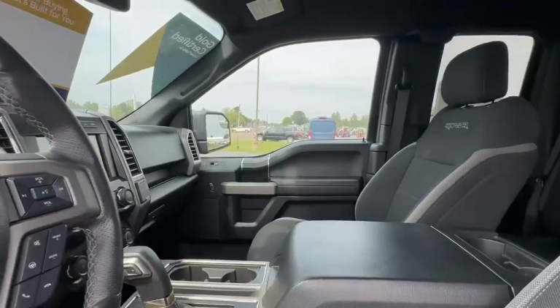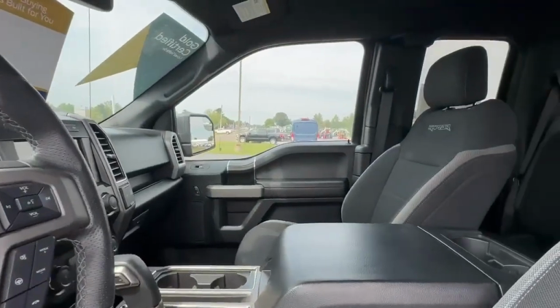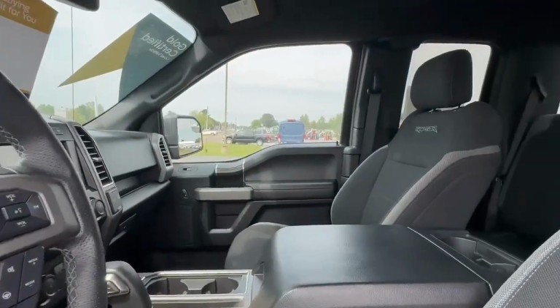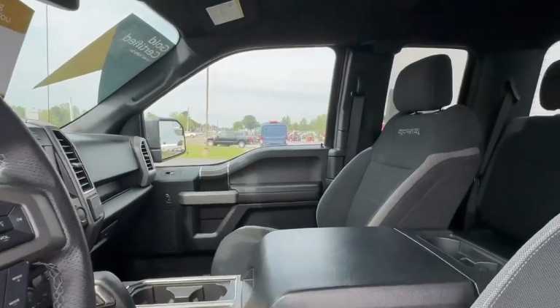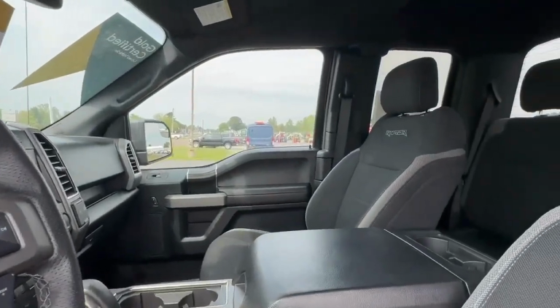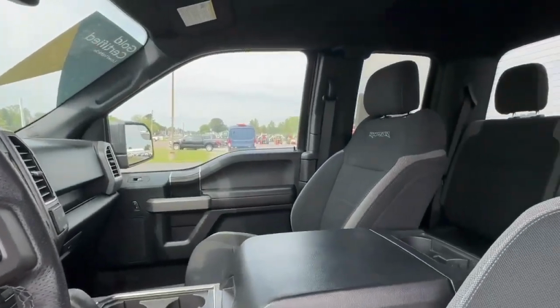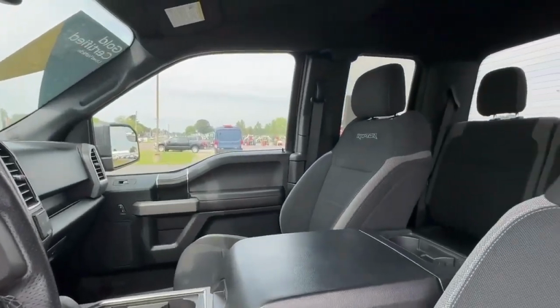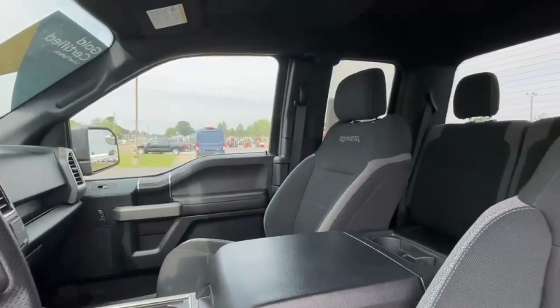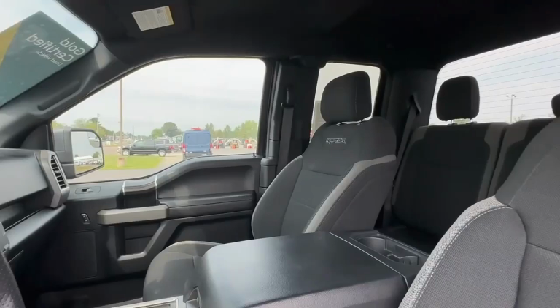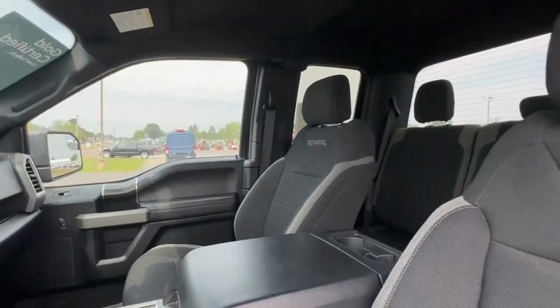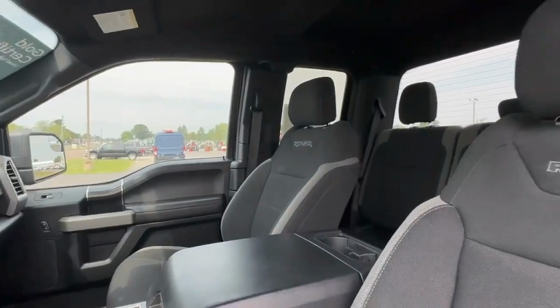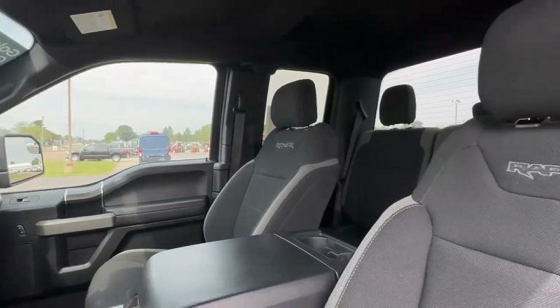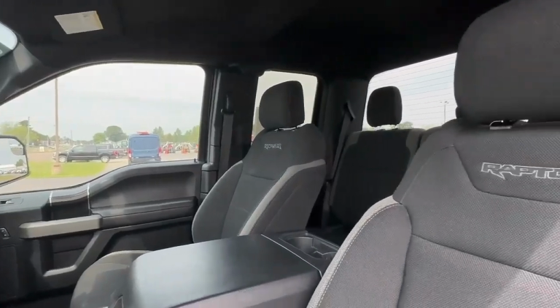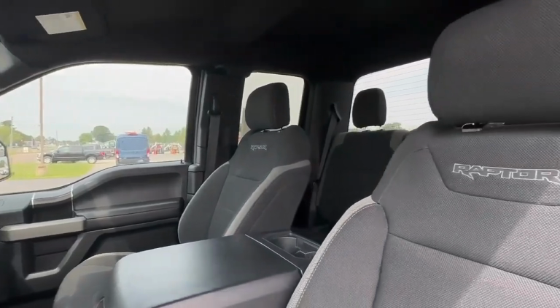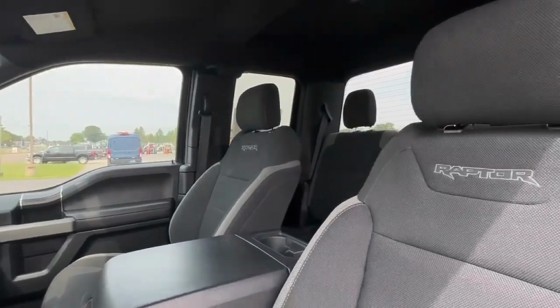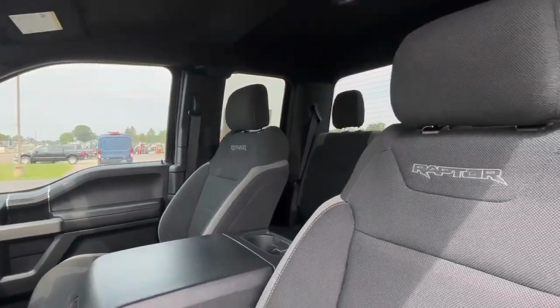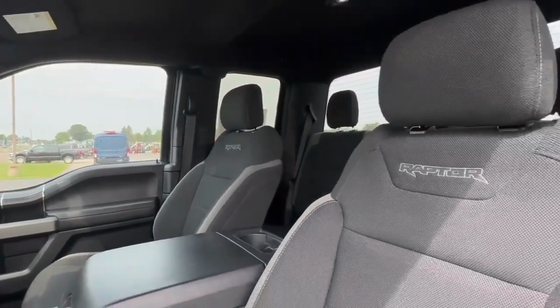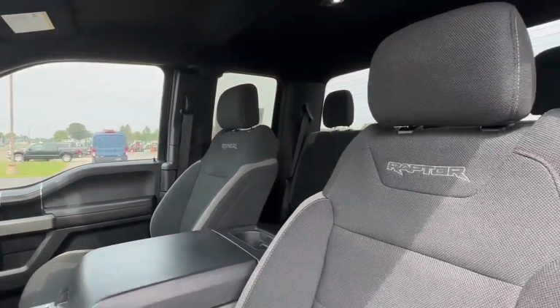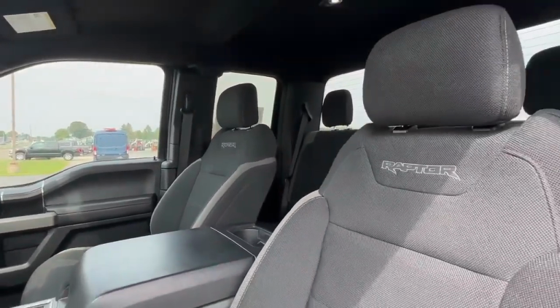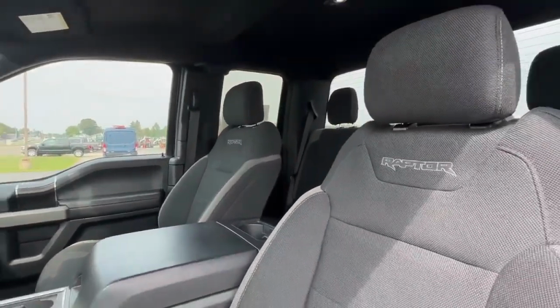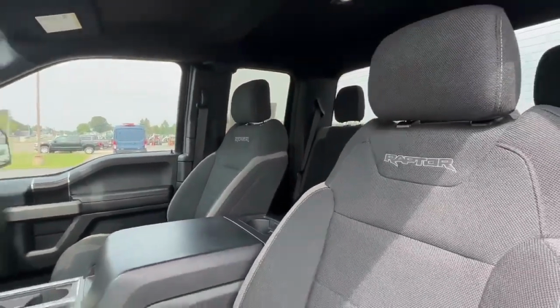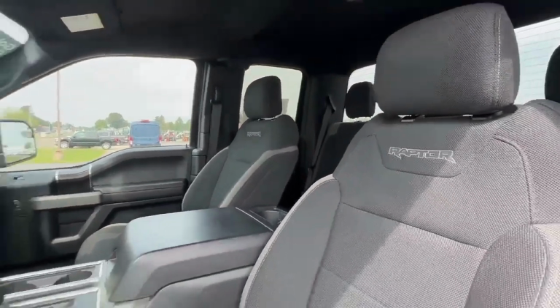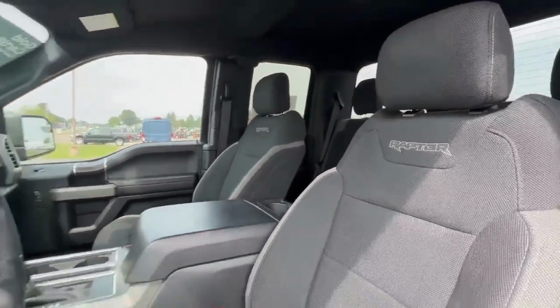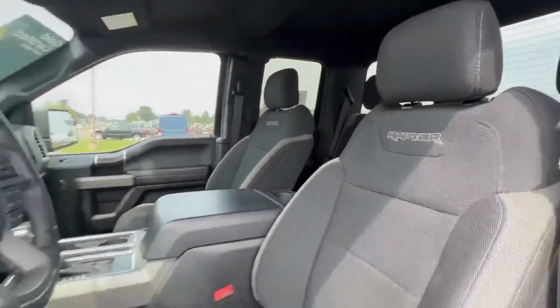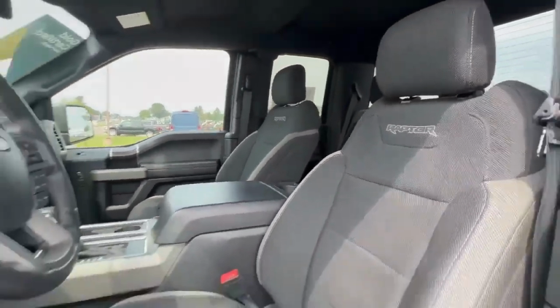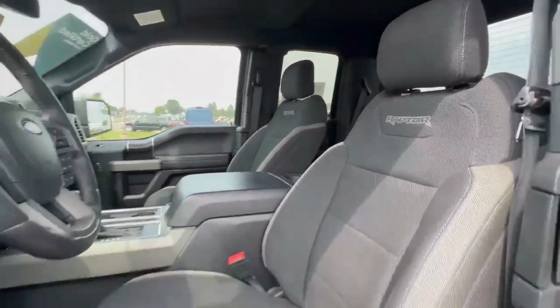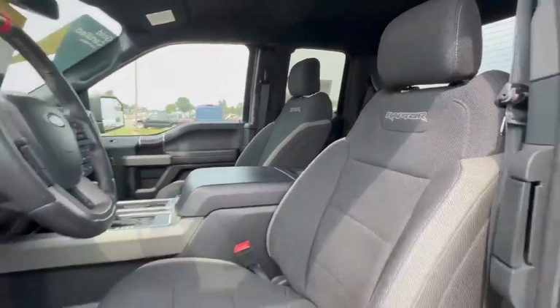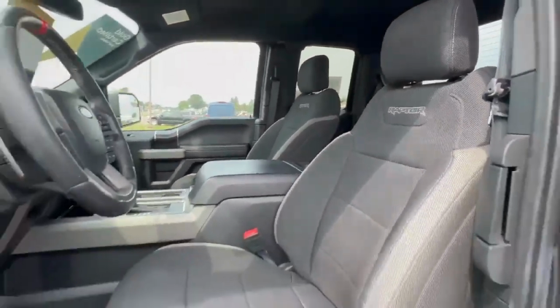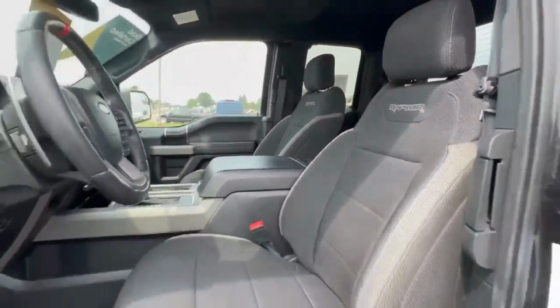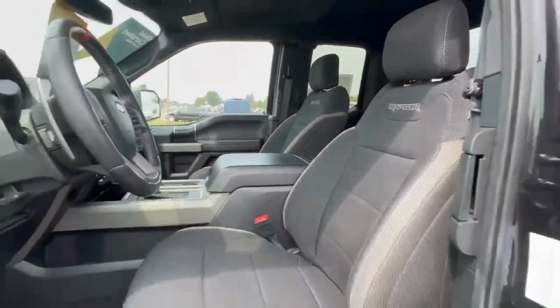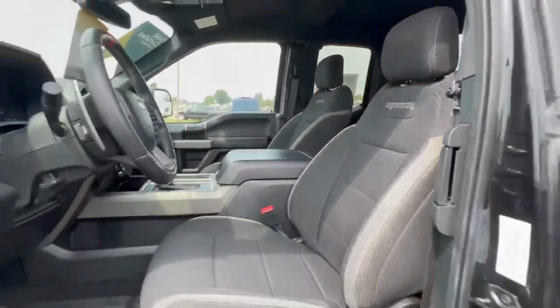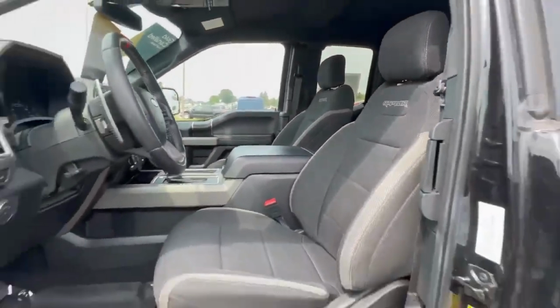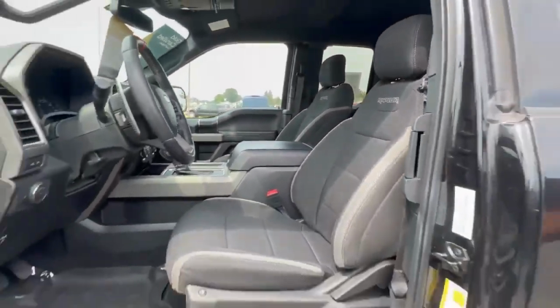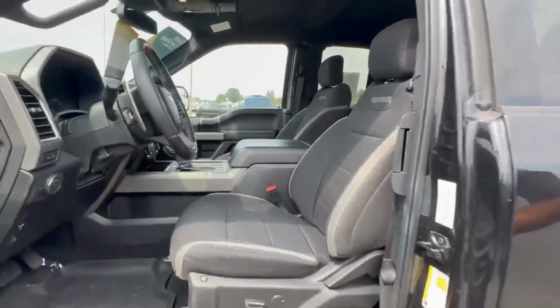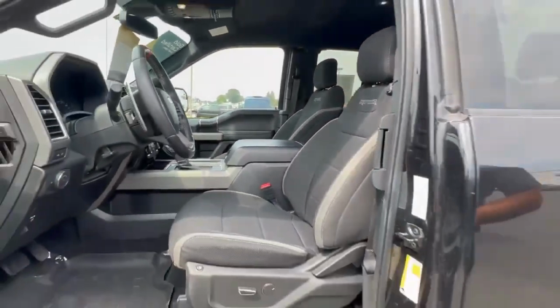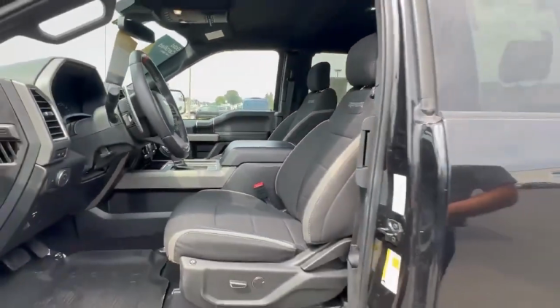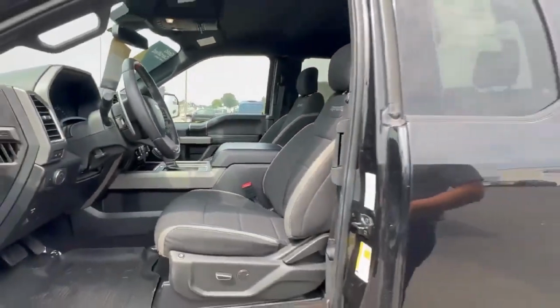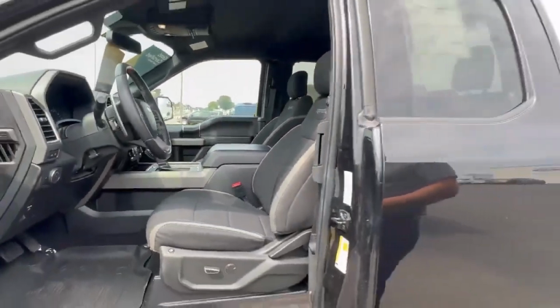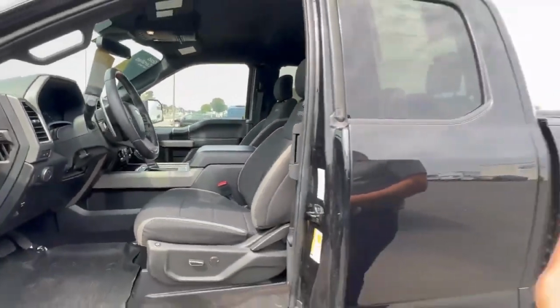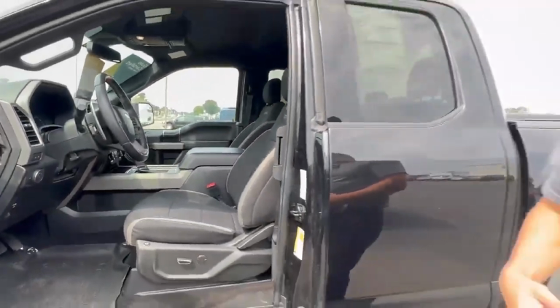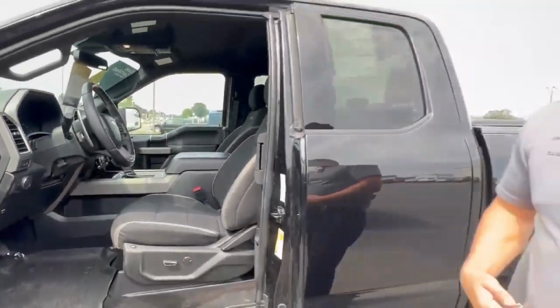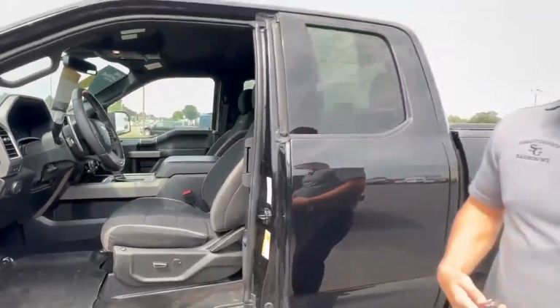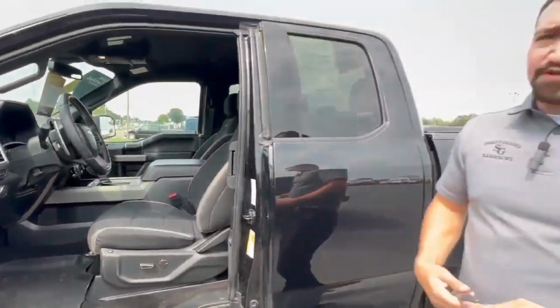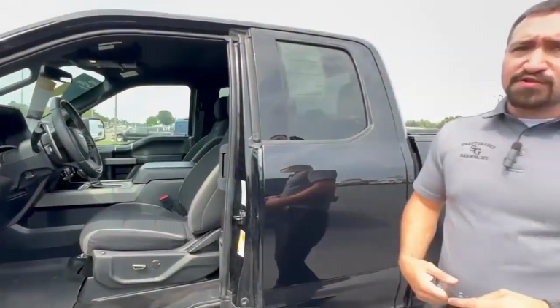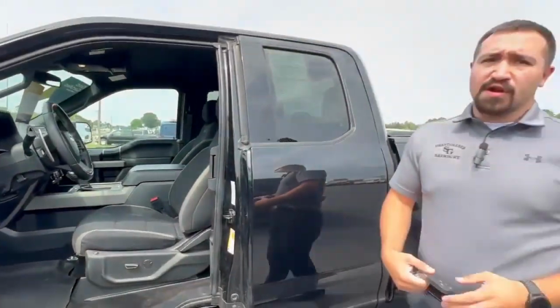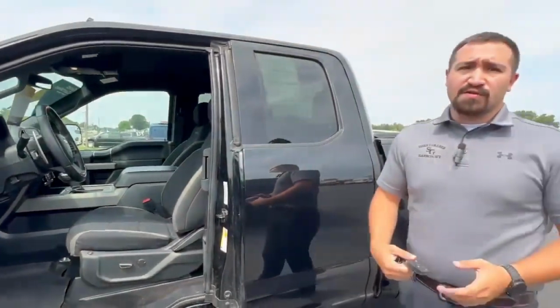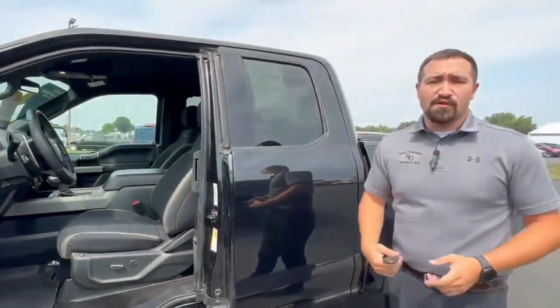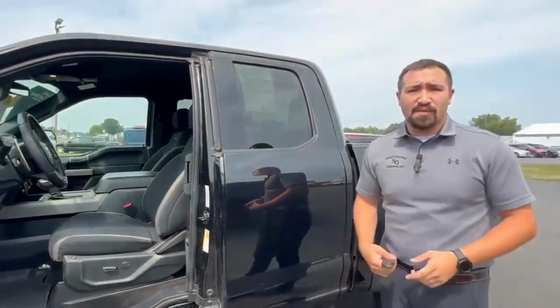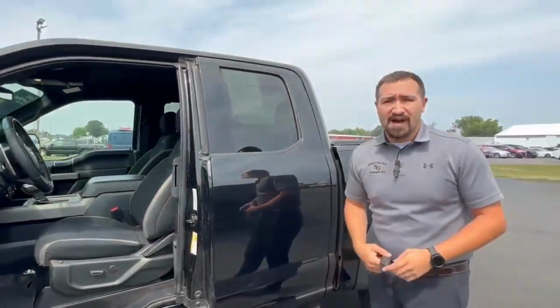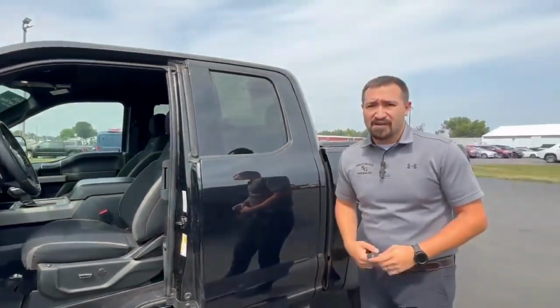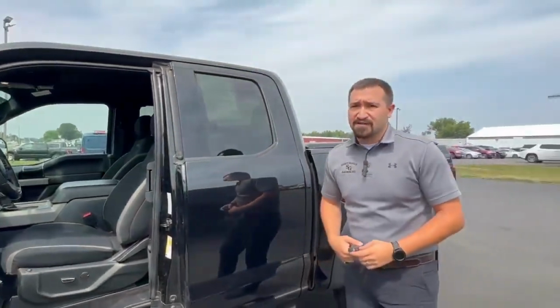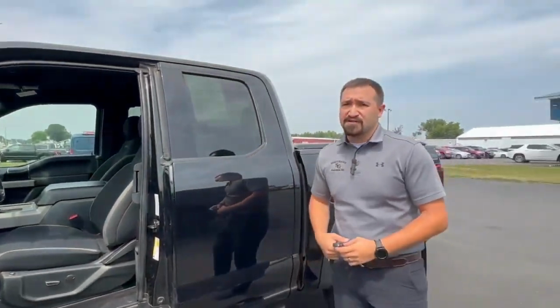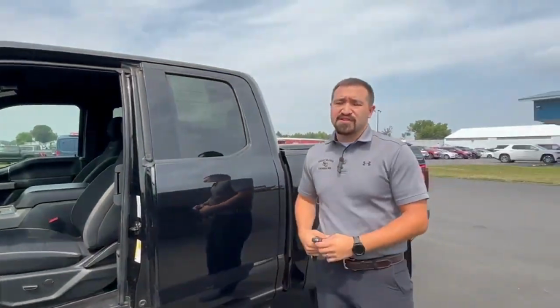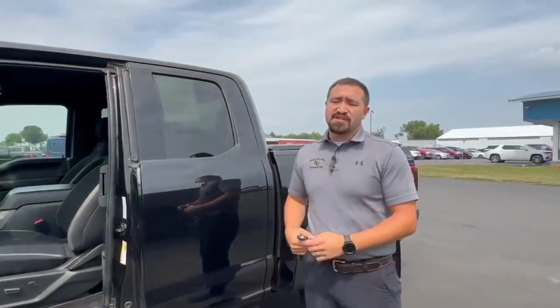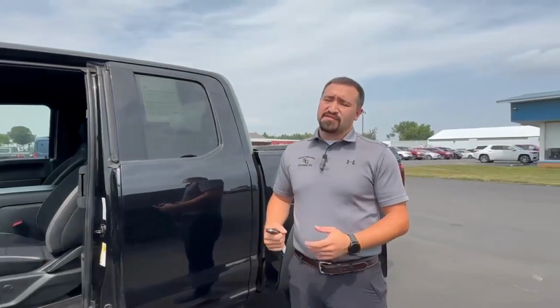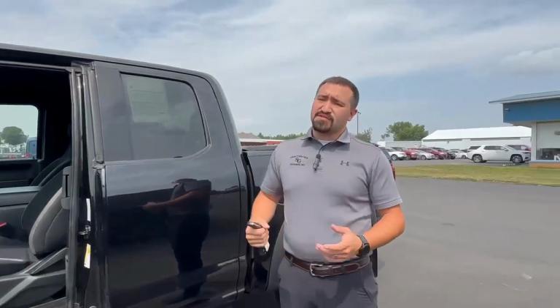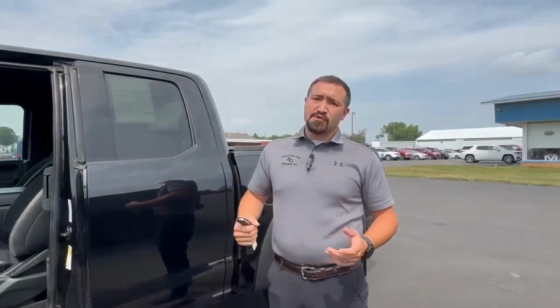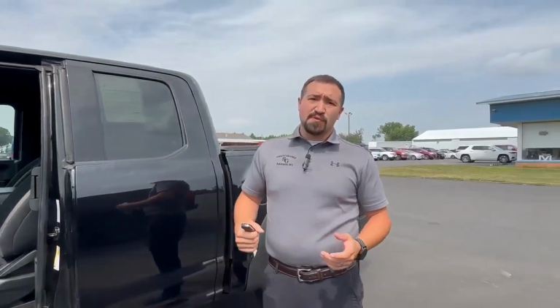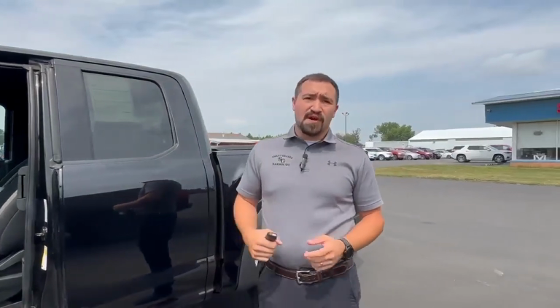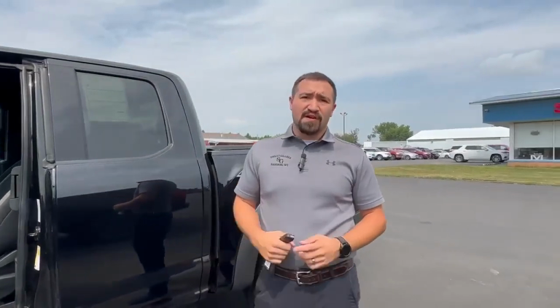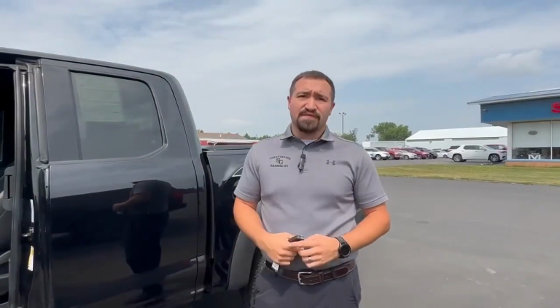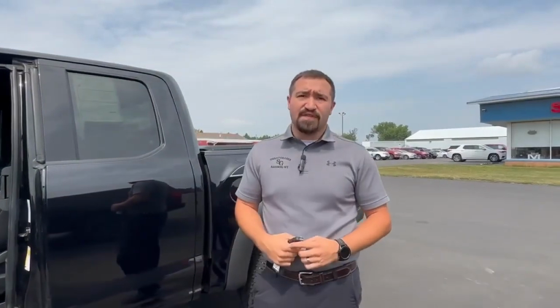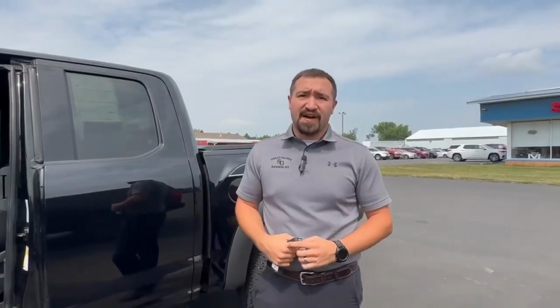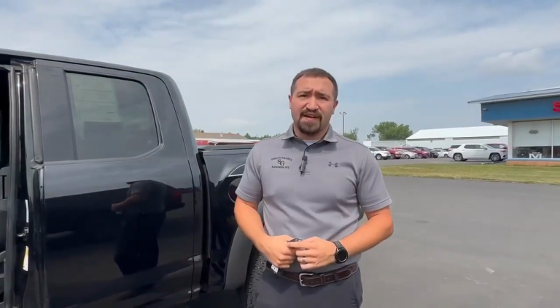This is a one owner. It does have power seats and heated seats. Beautiful truck, low miles. These are super hard to find.